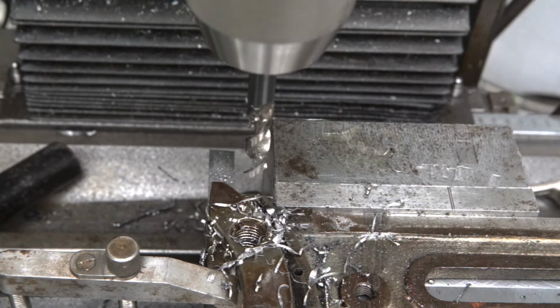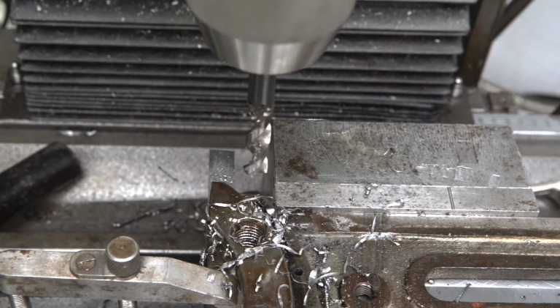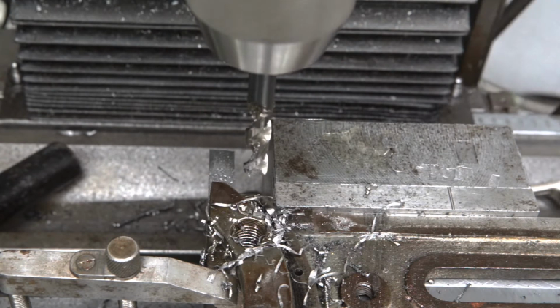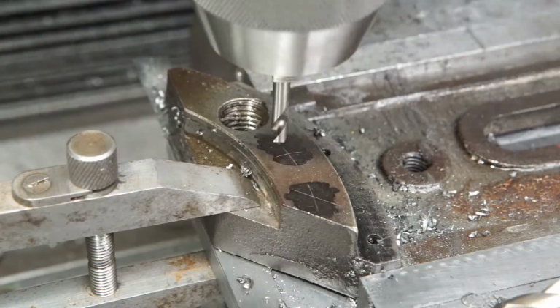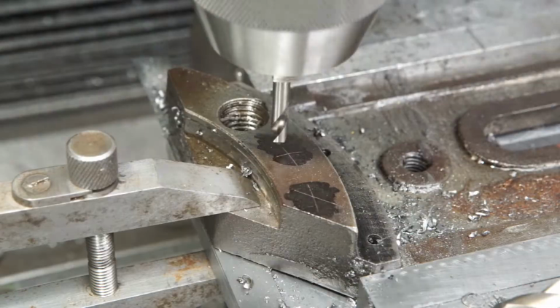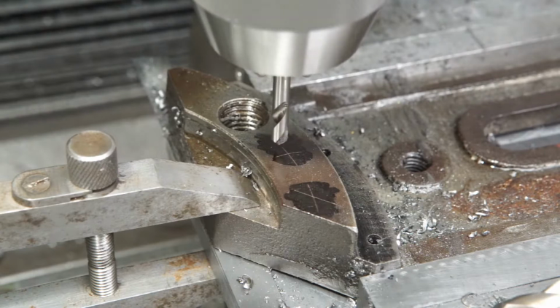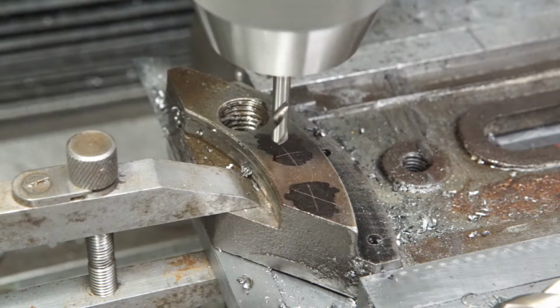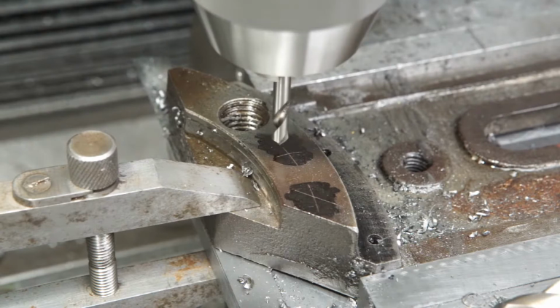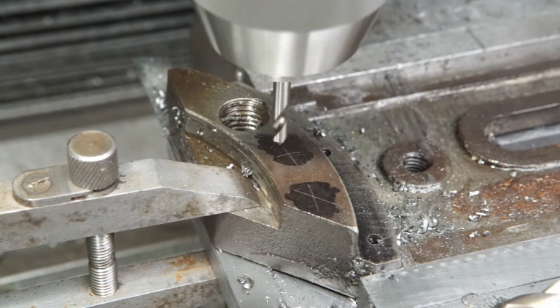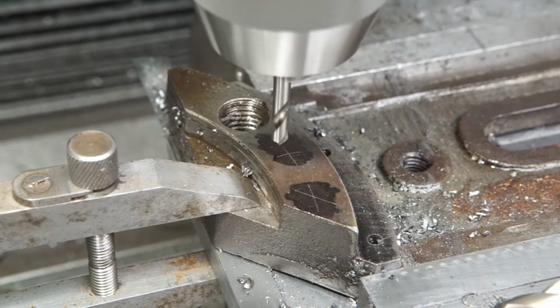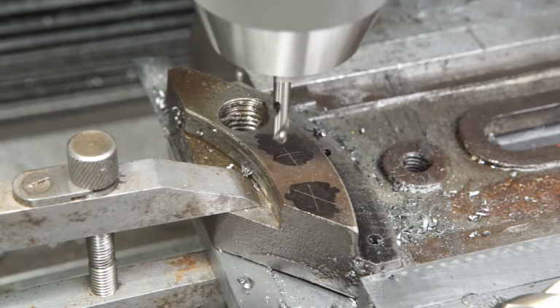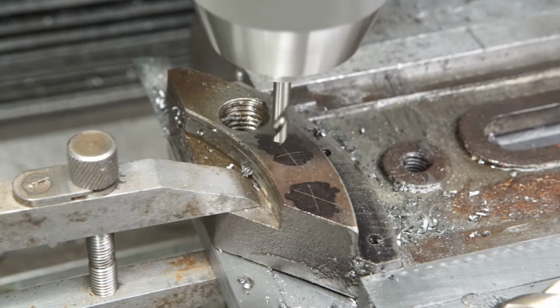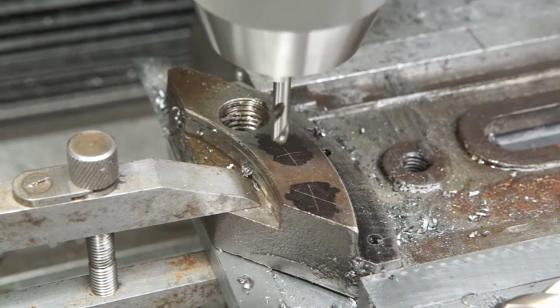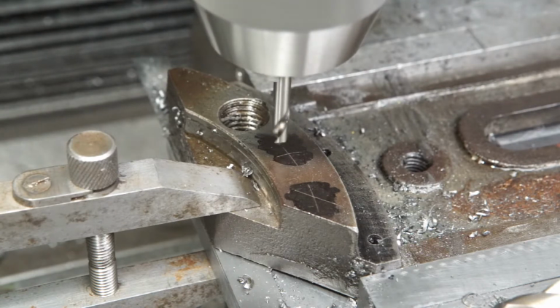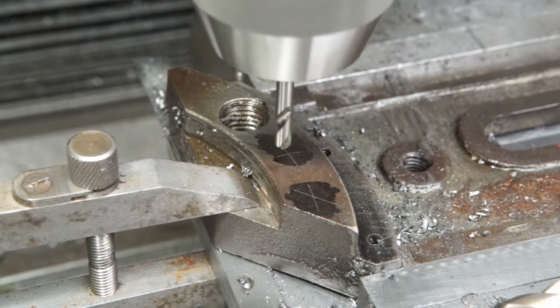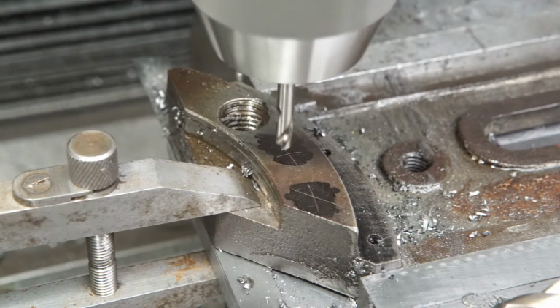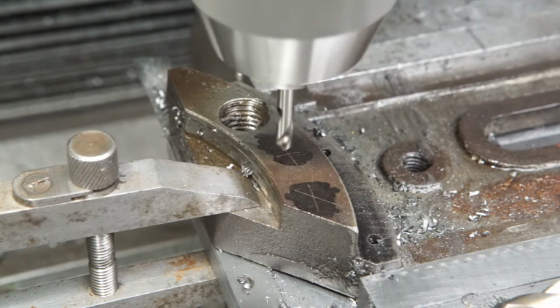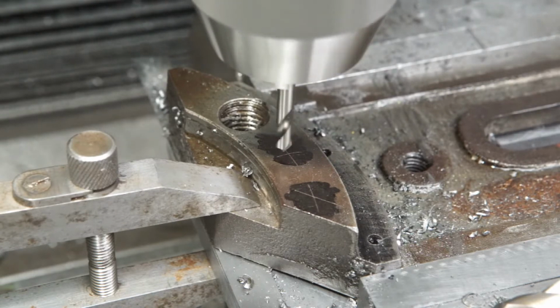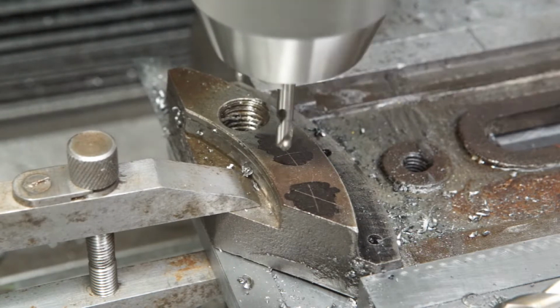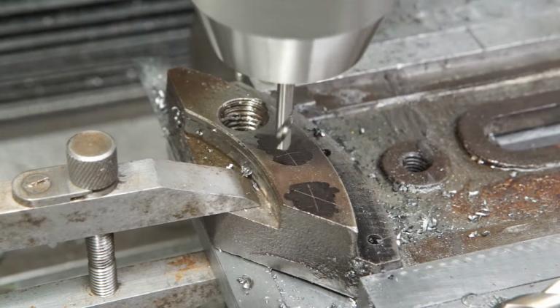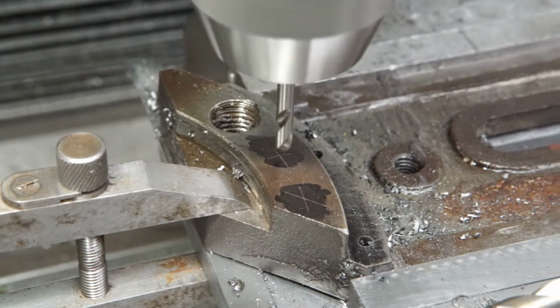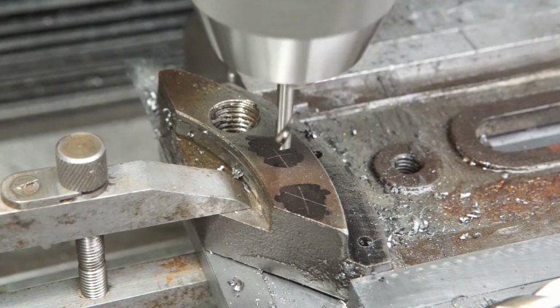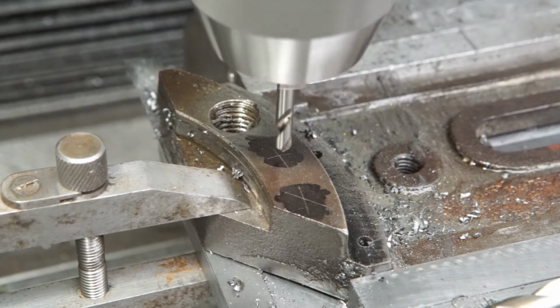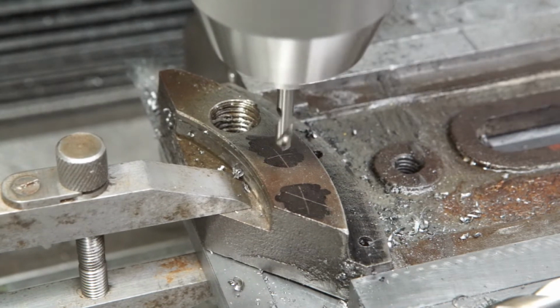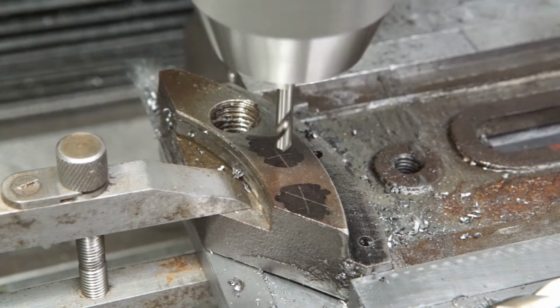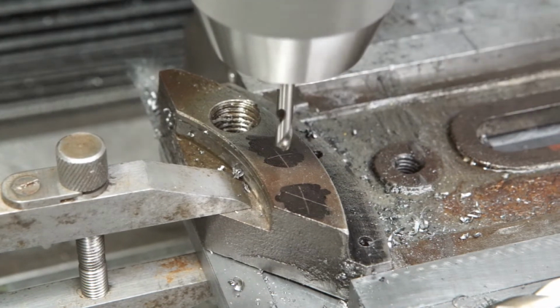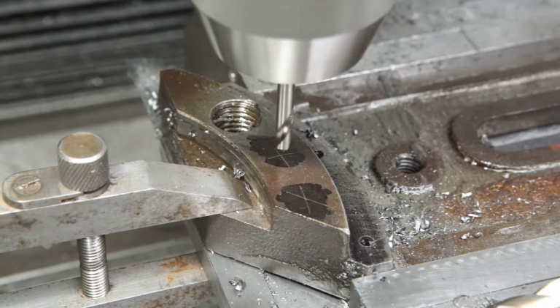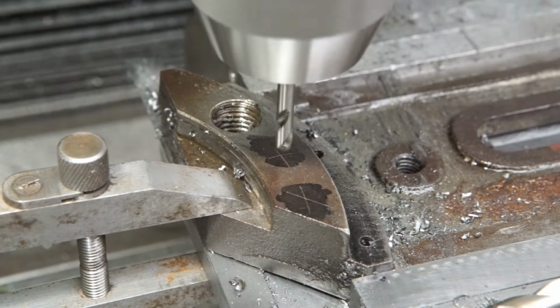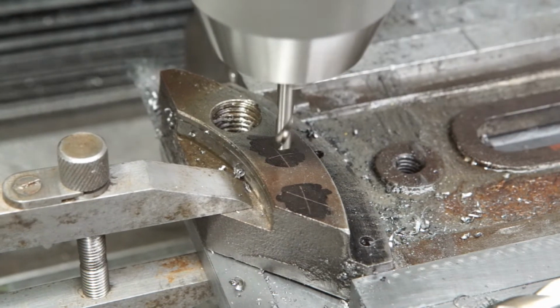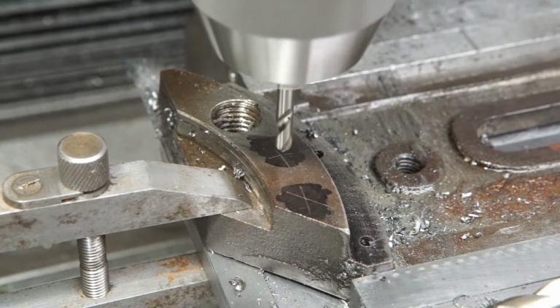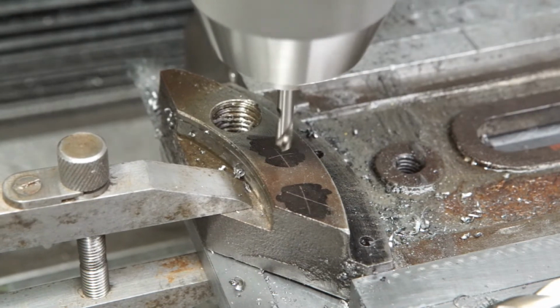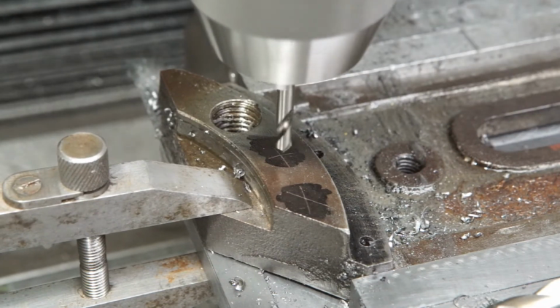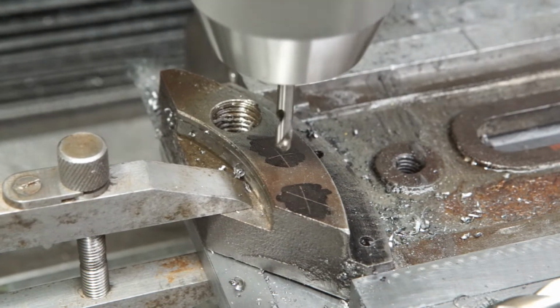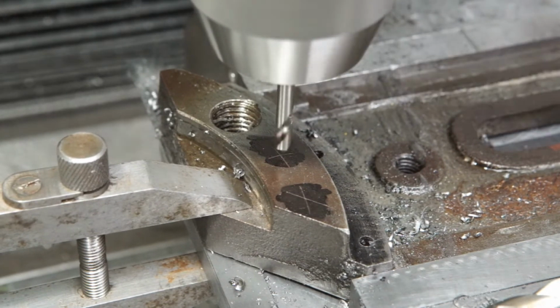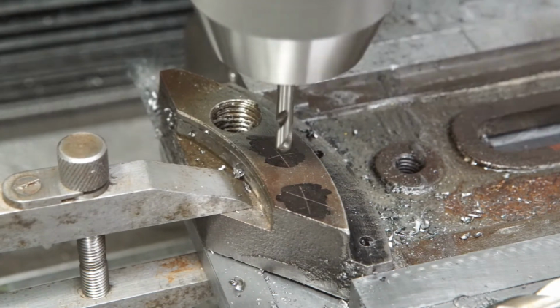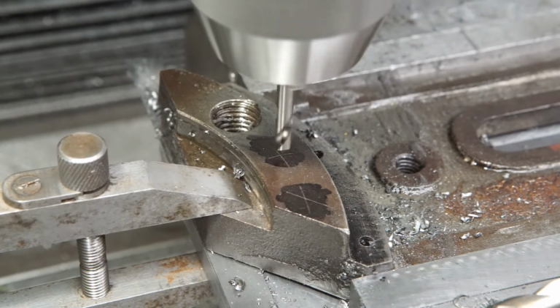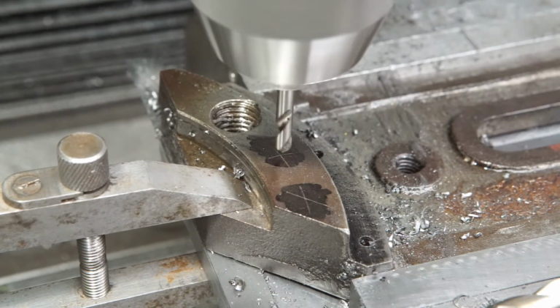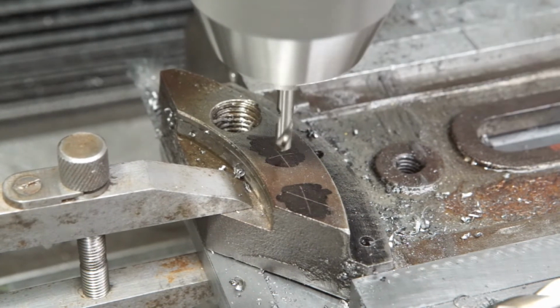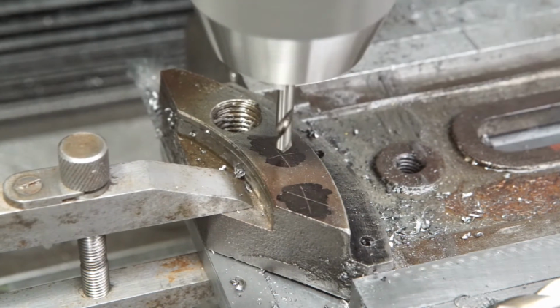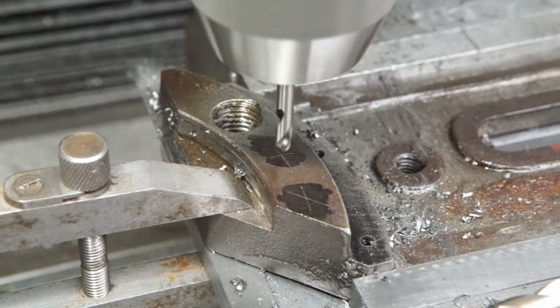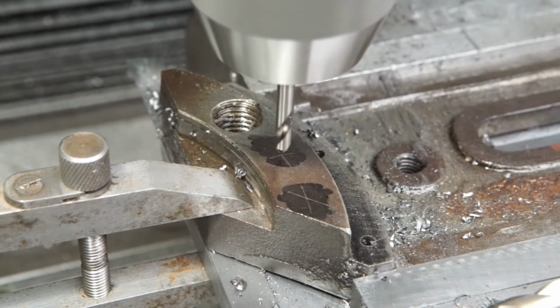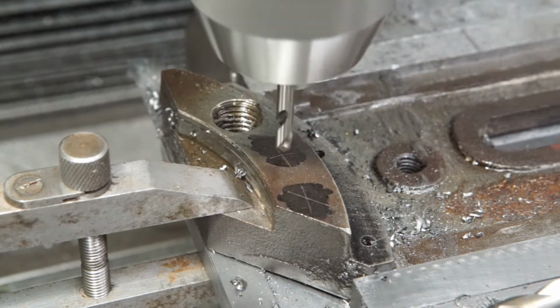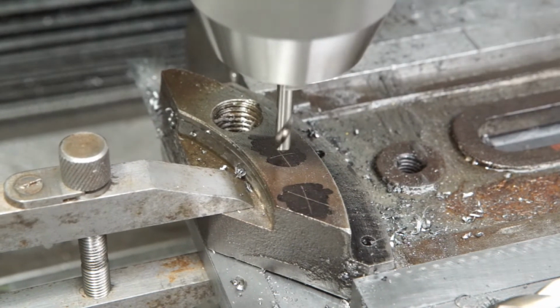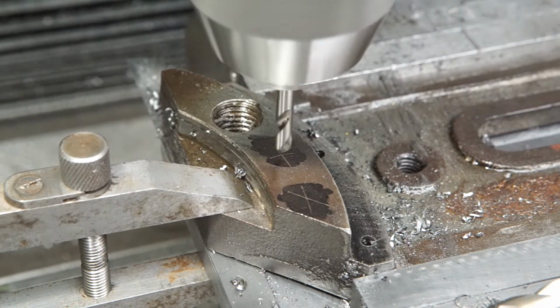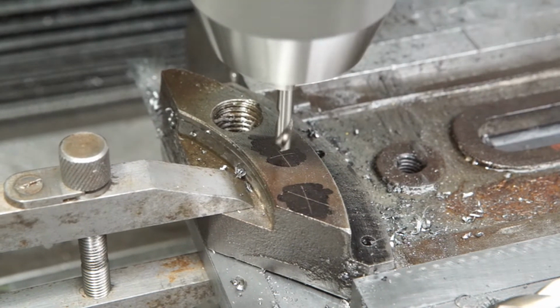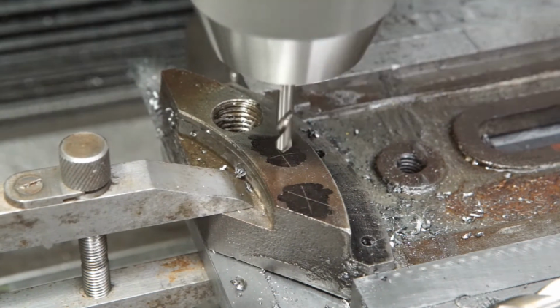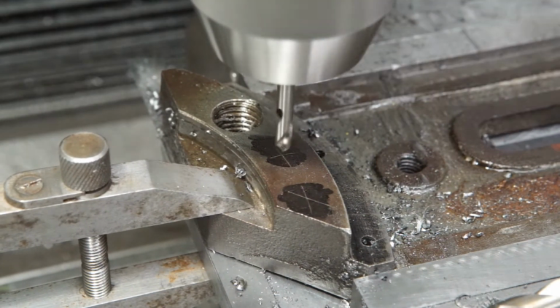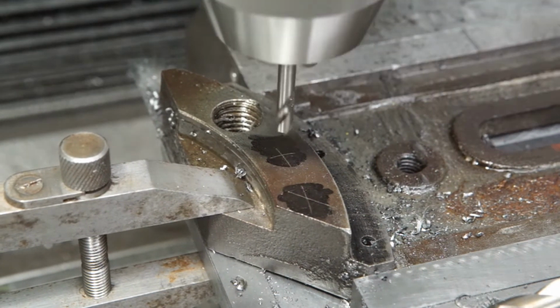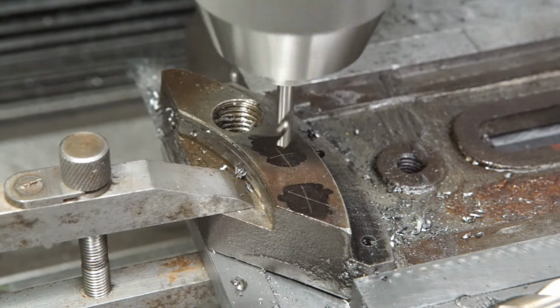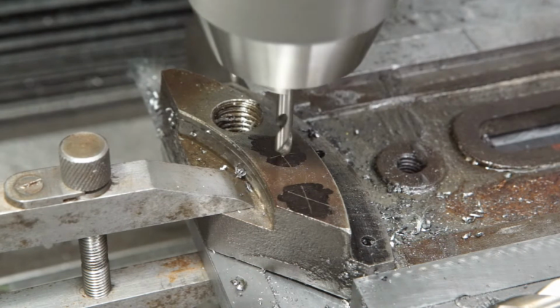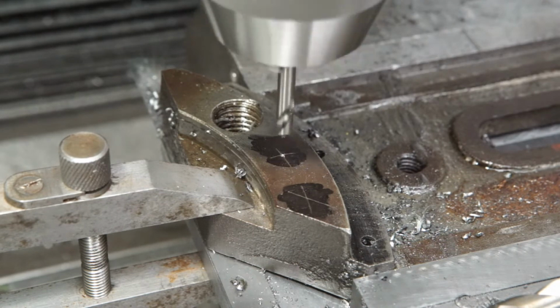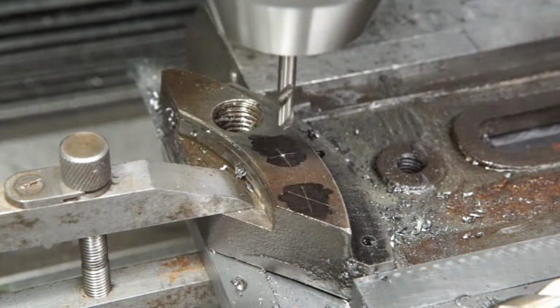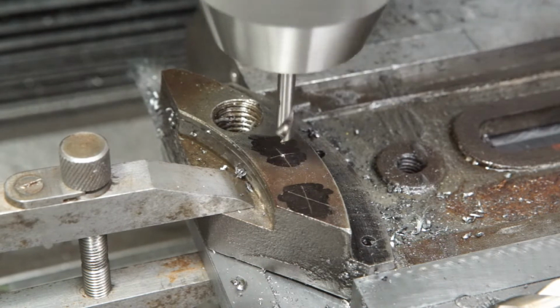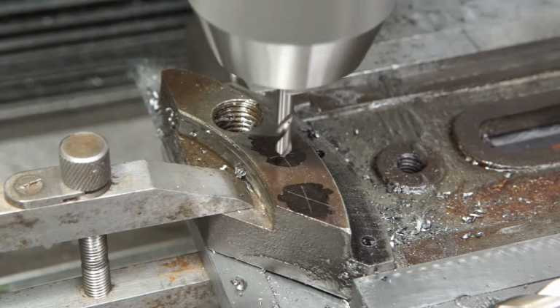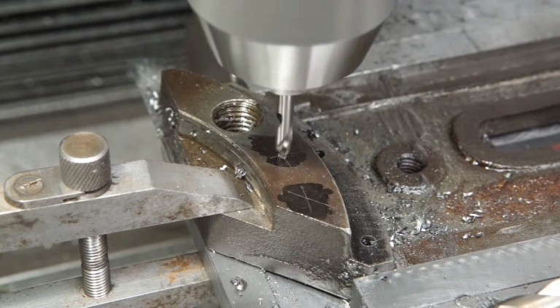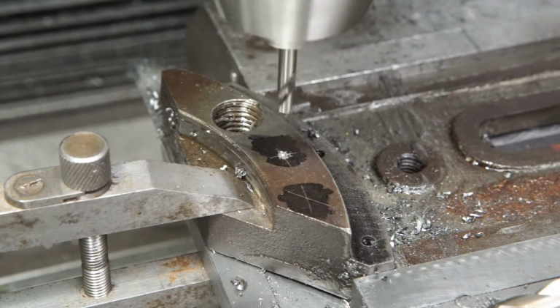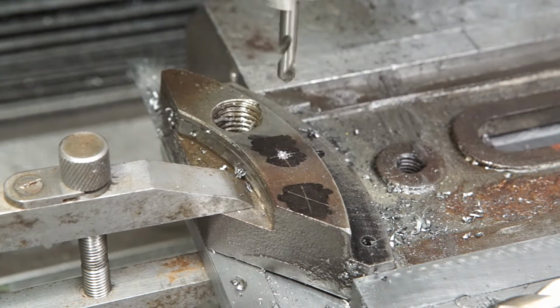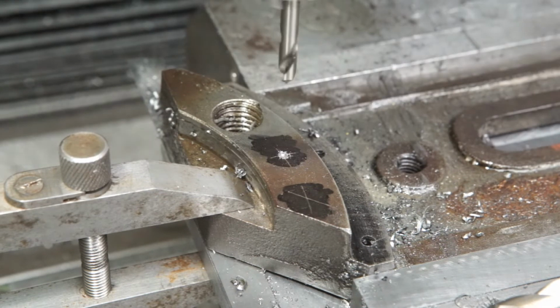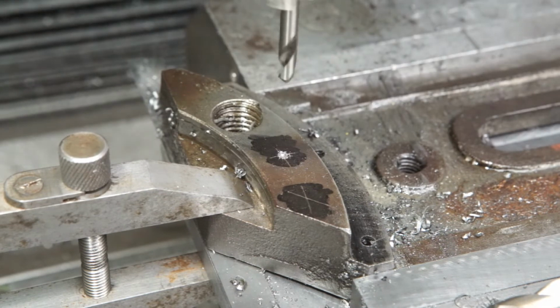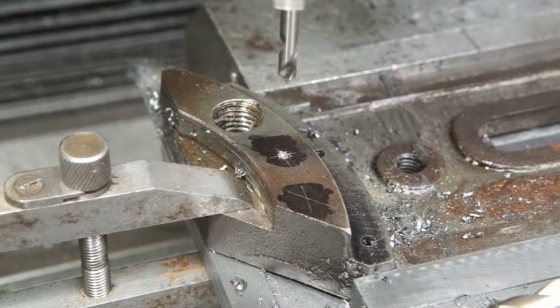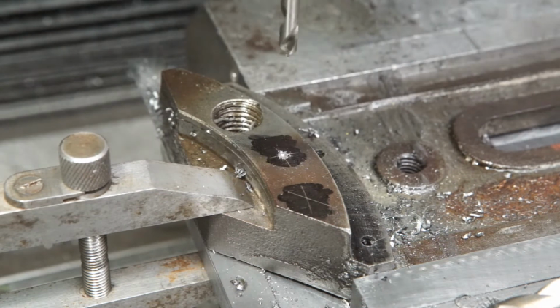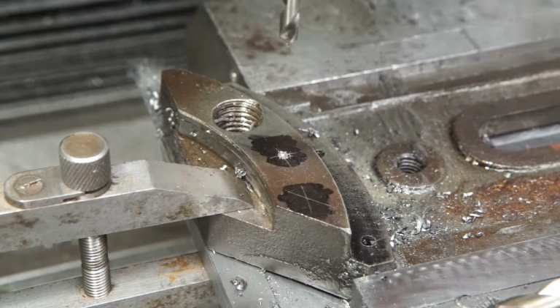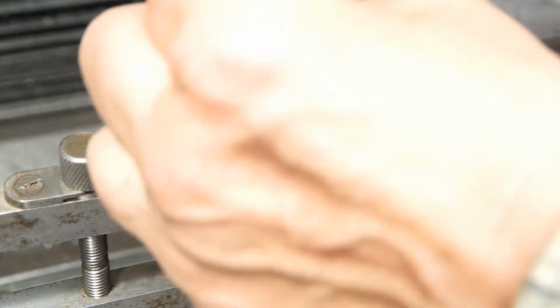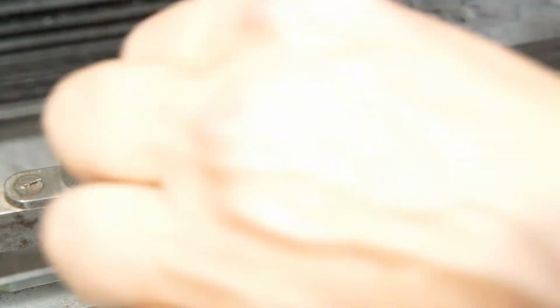The parts will be joined with two countersunk screws. For this purpose I drilled two 4mm pilot holes.